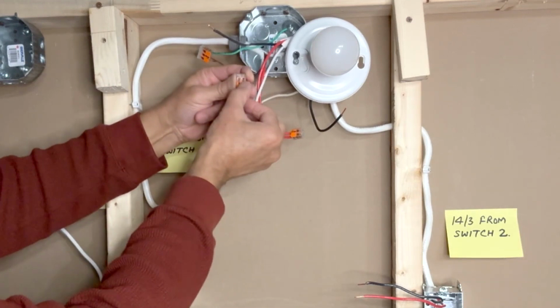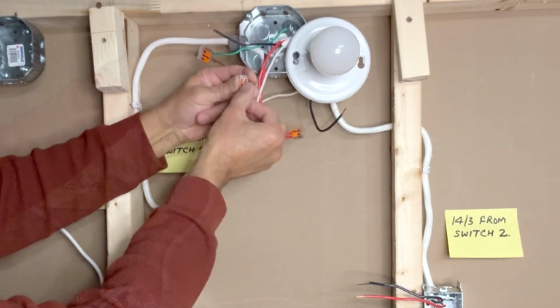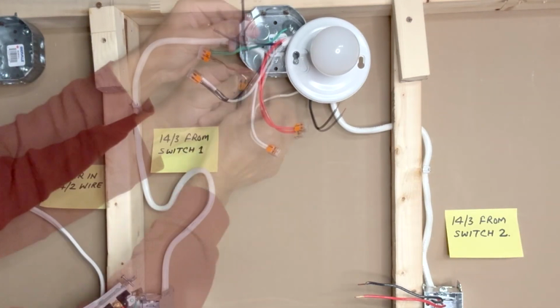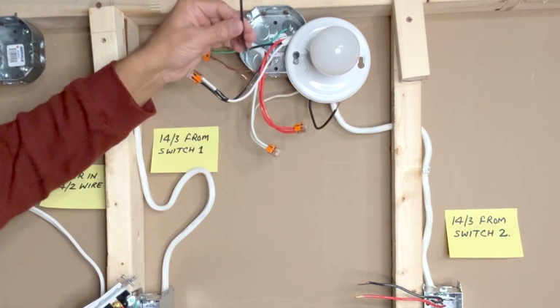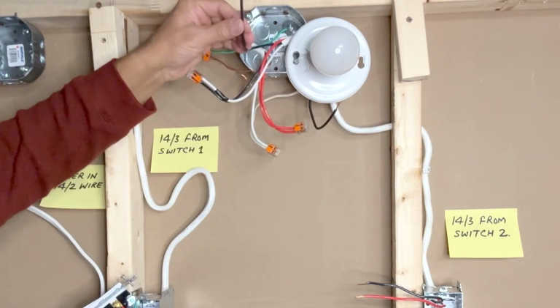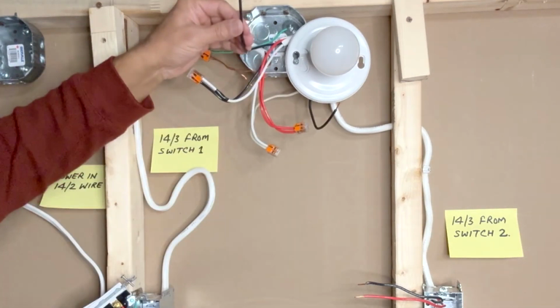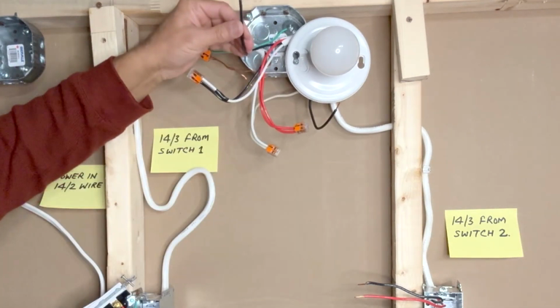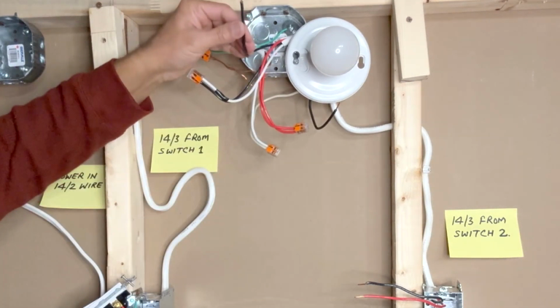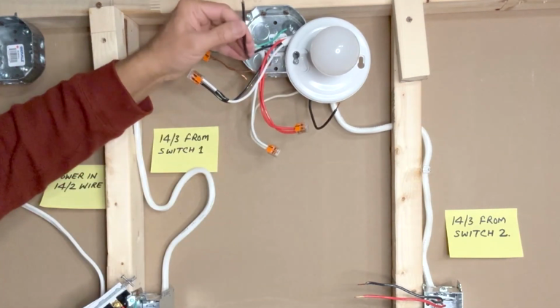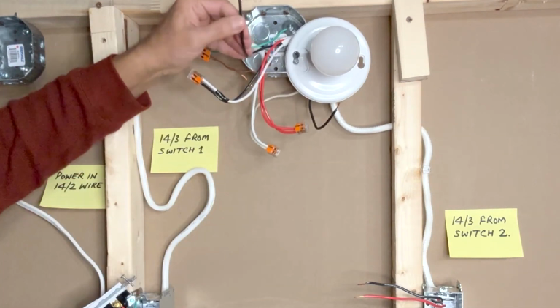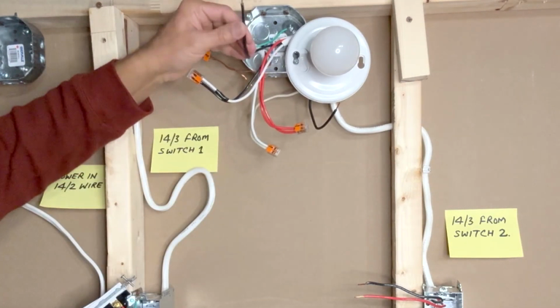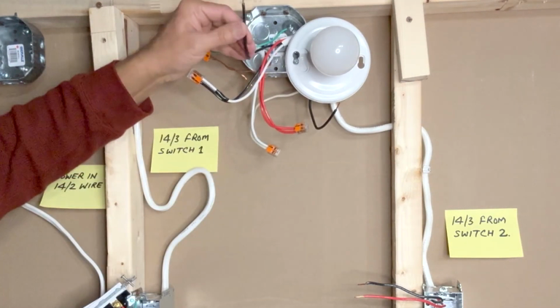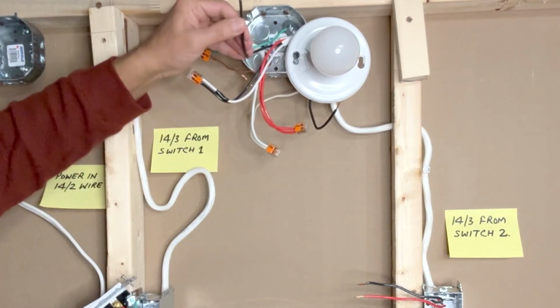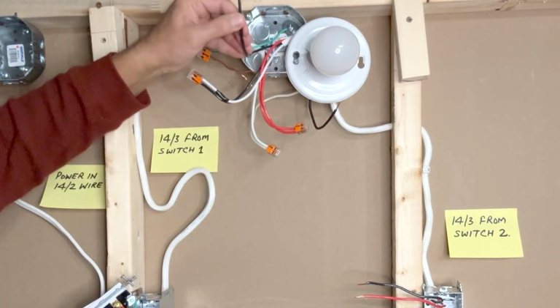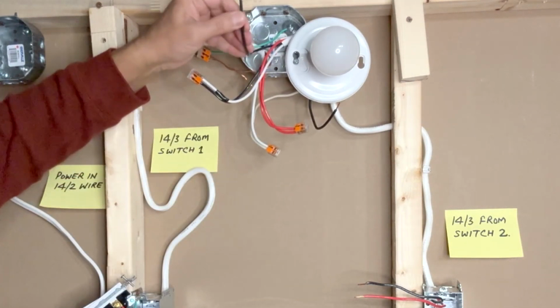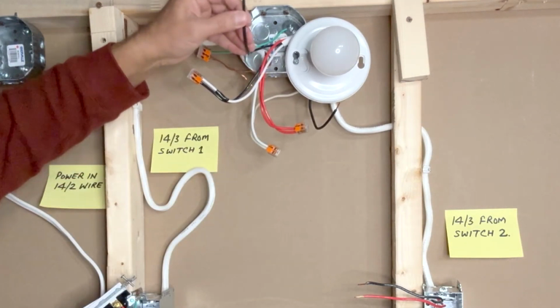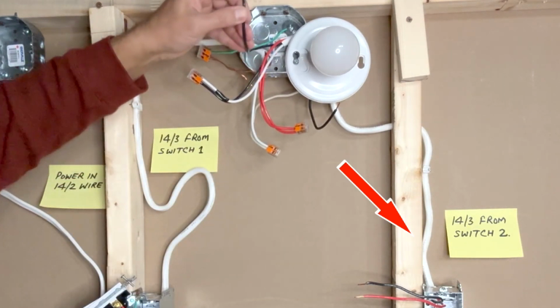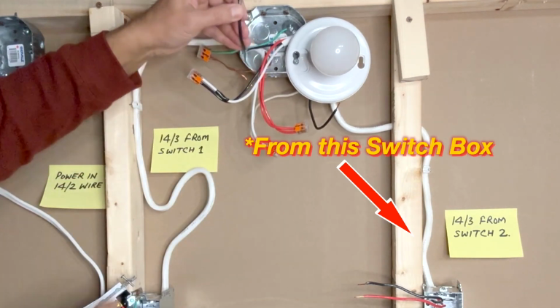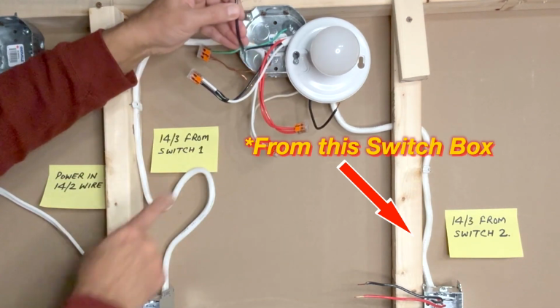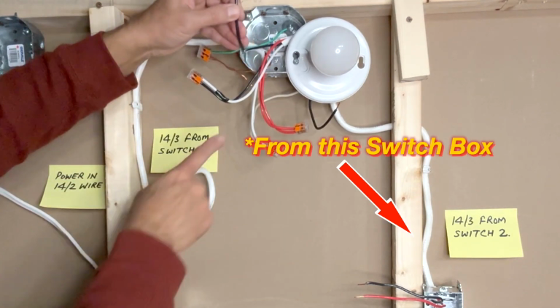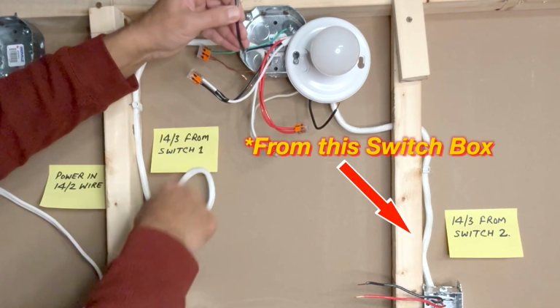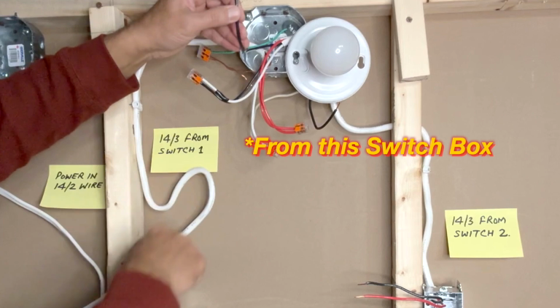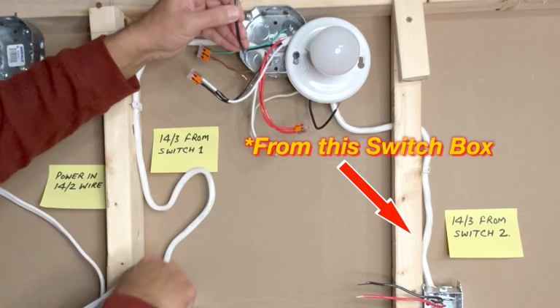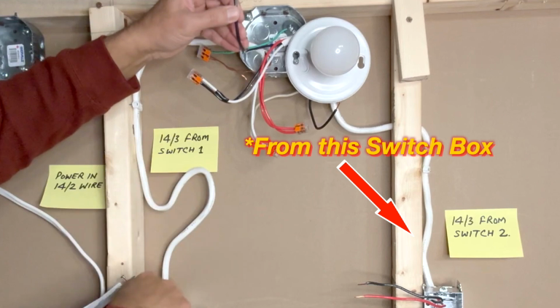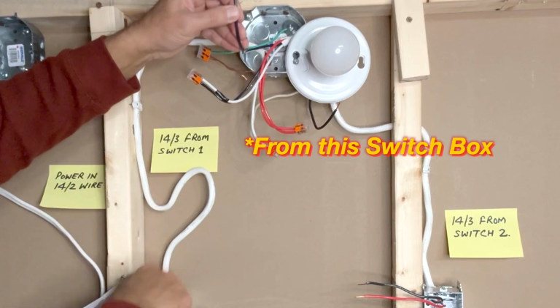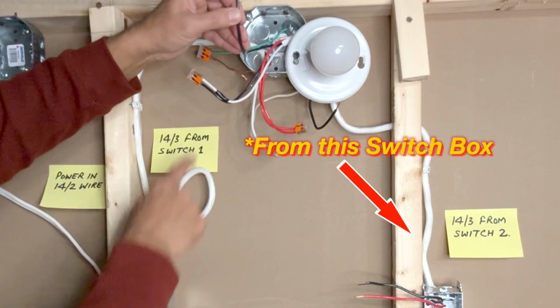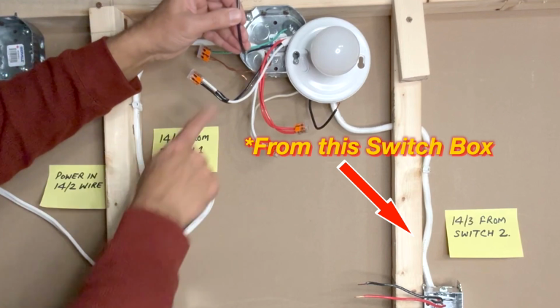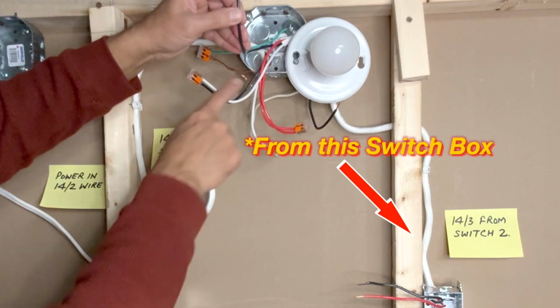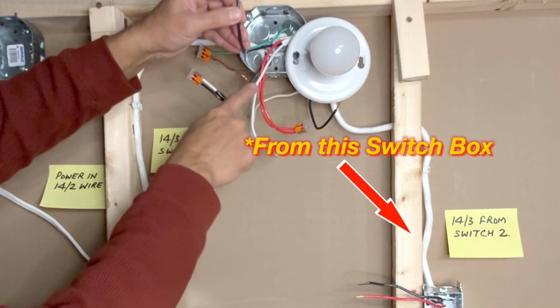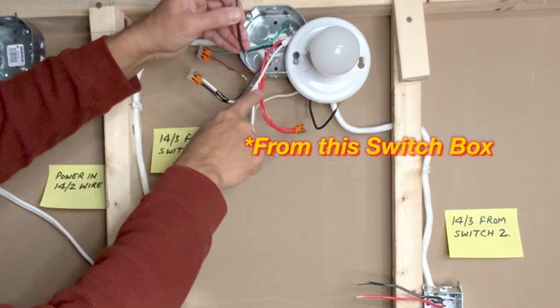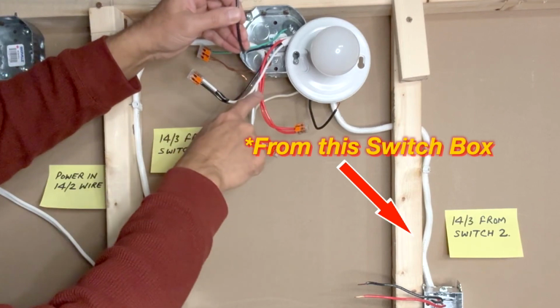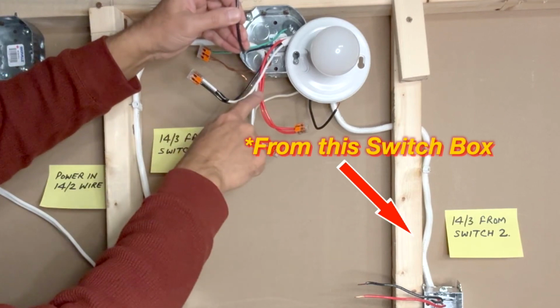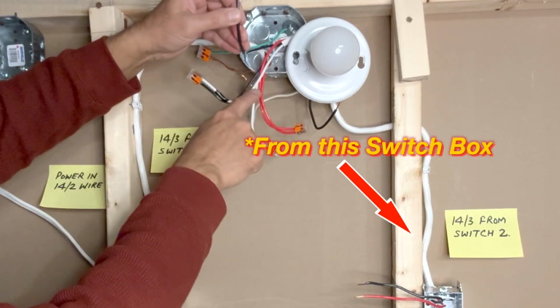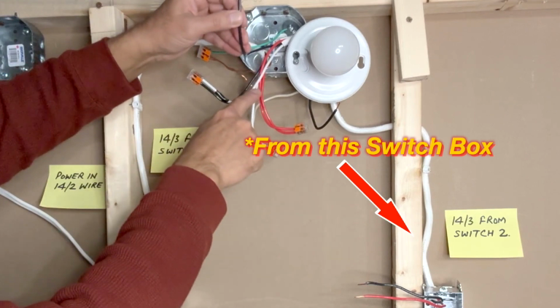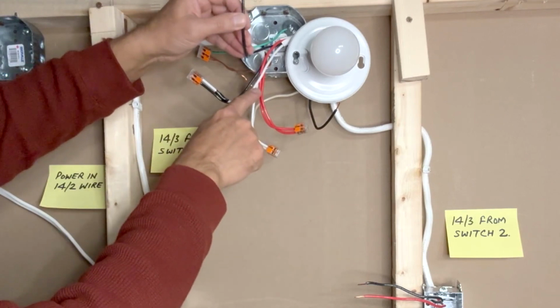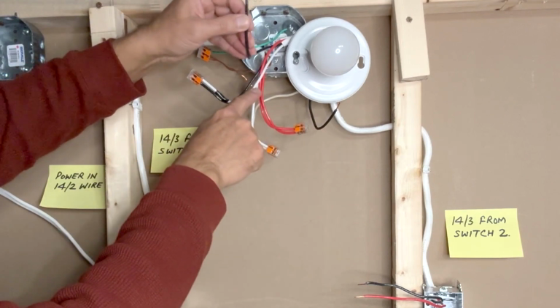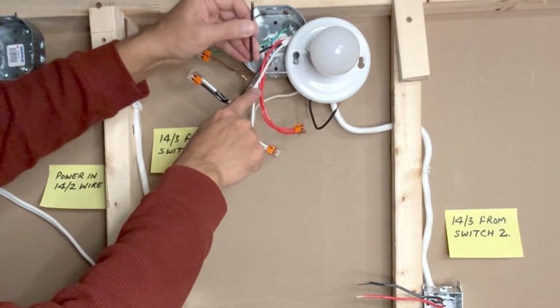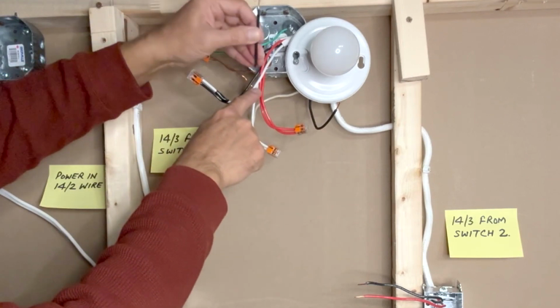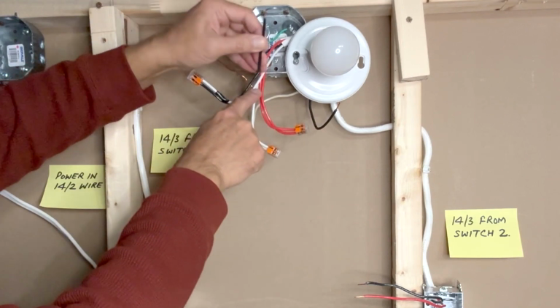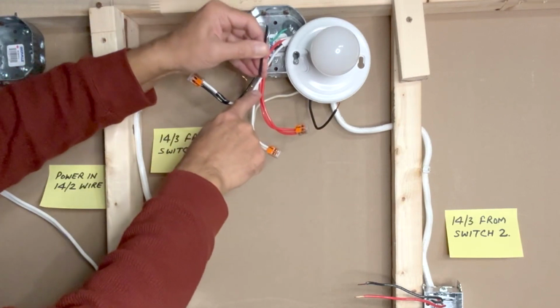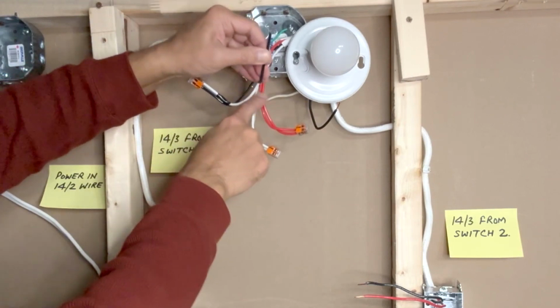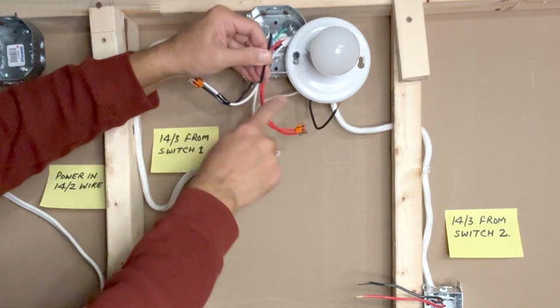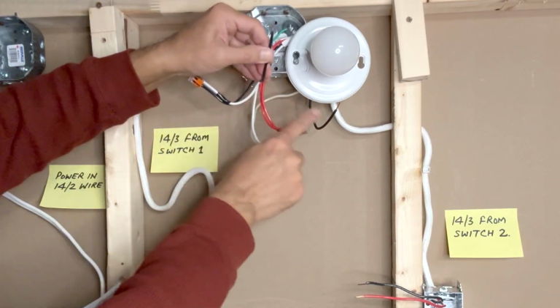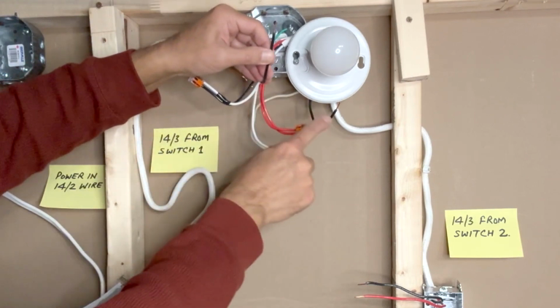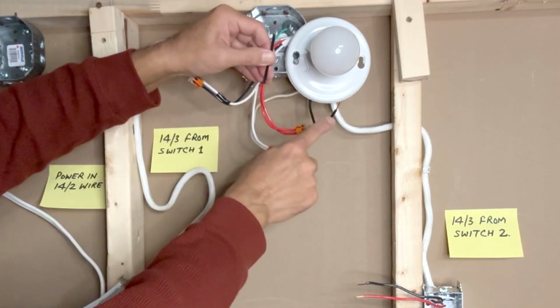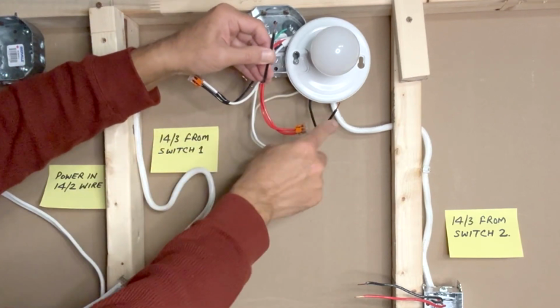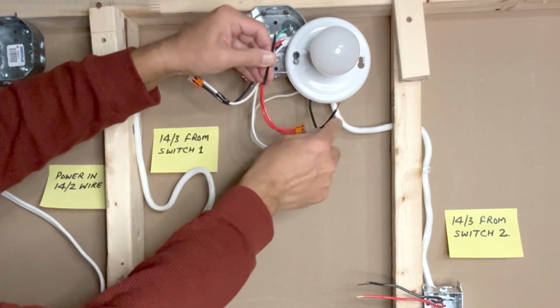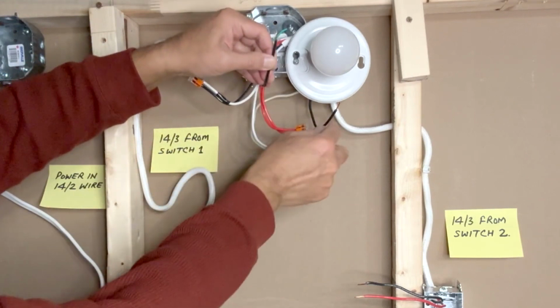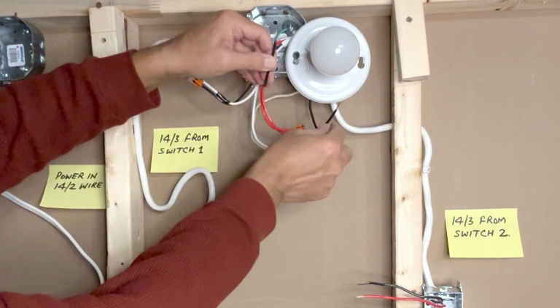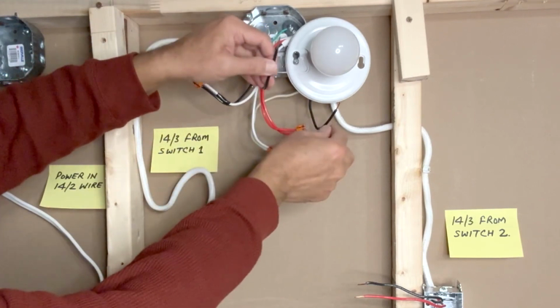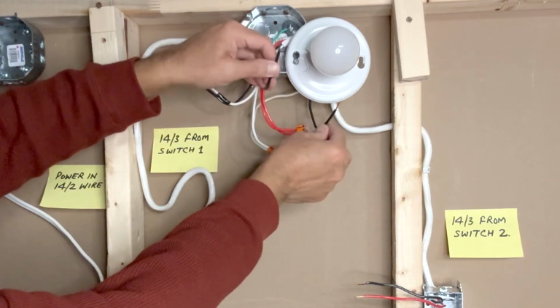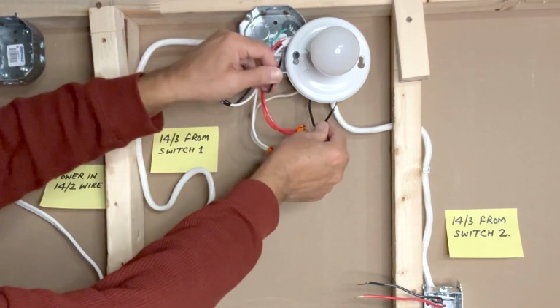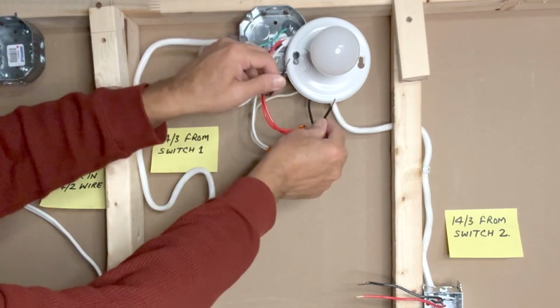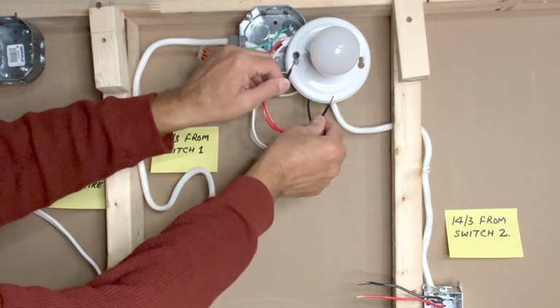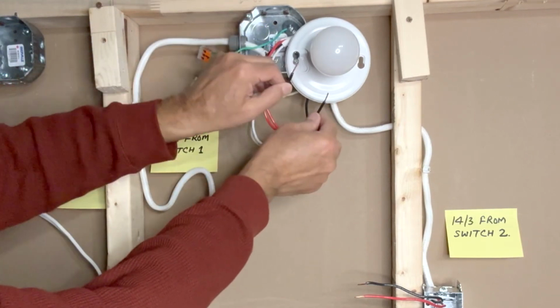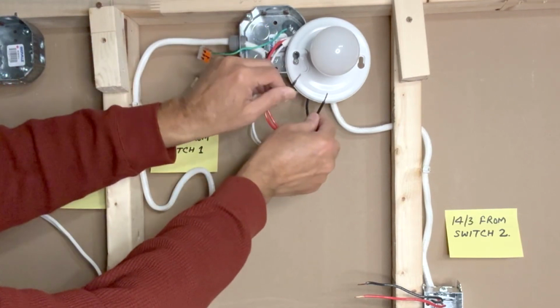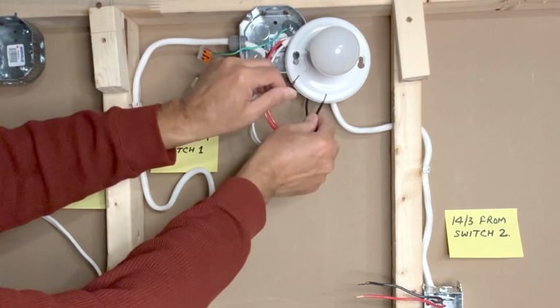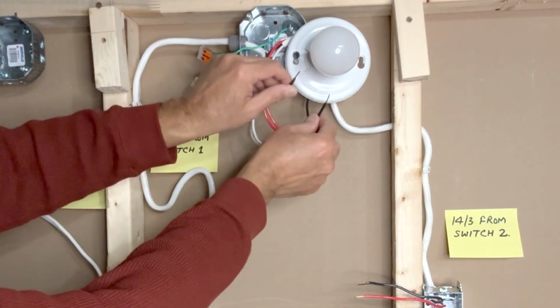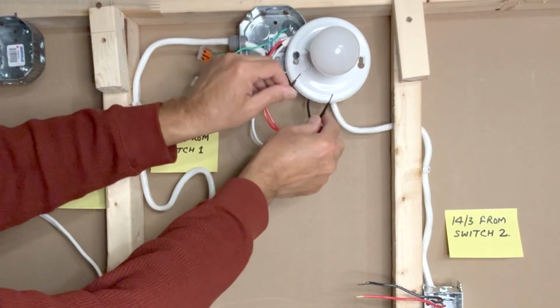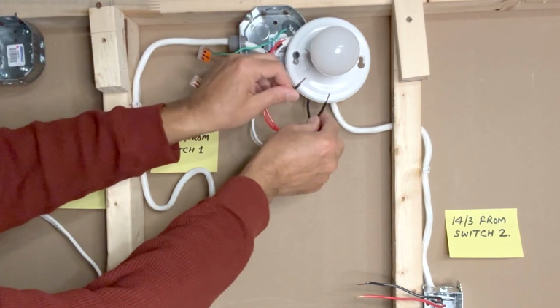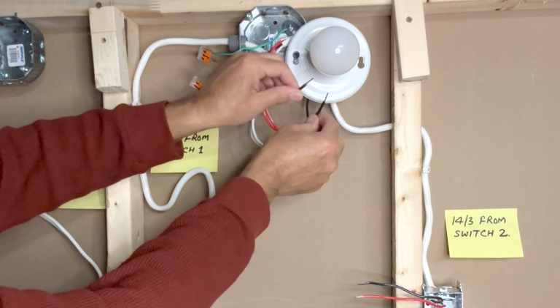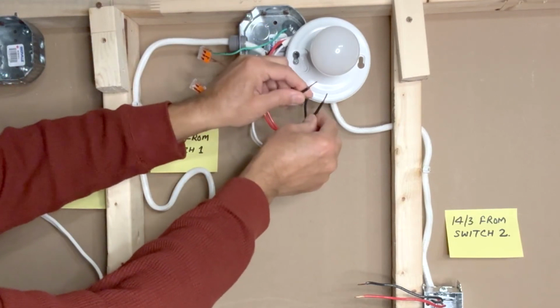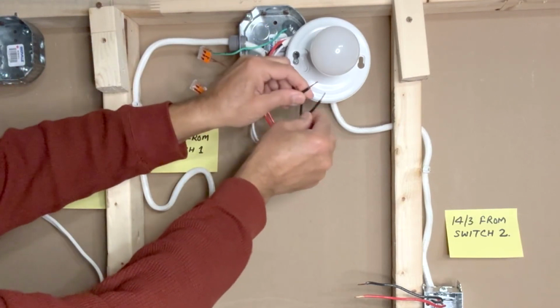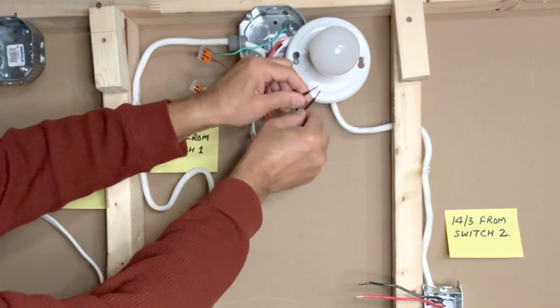Next, the black traveler wire from the first switch box is connected to the black wire of the light fixture.